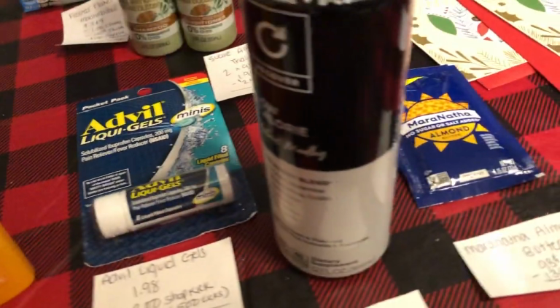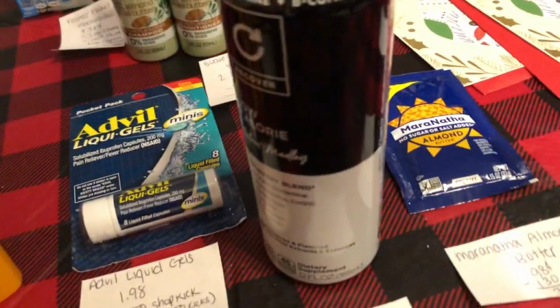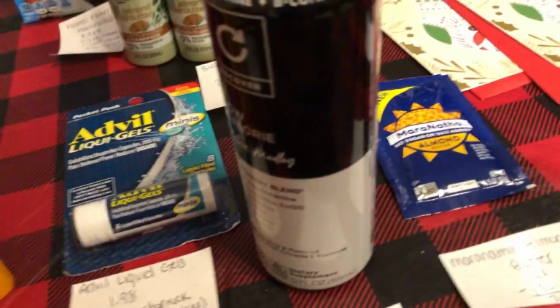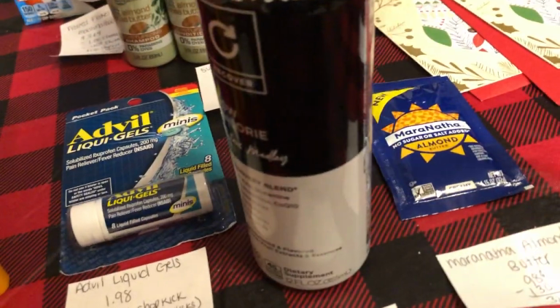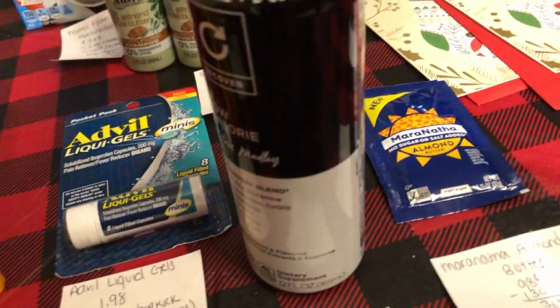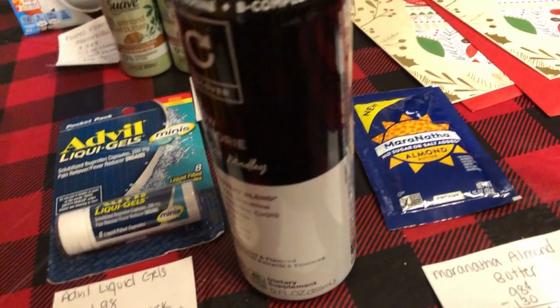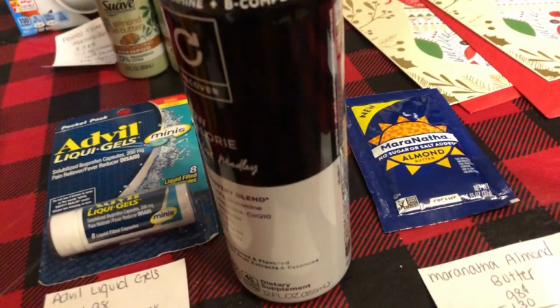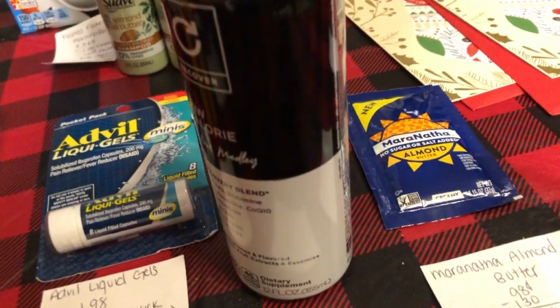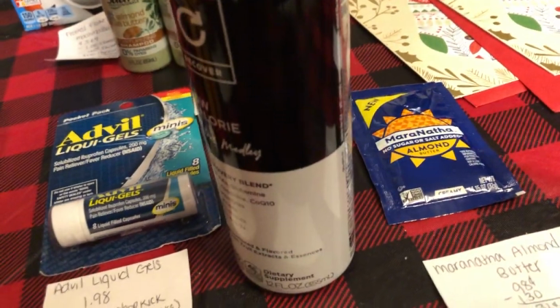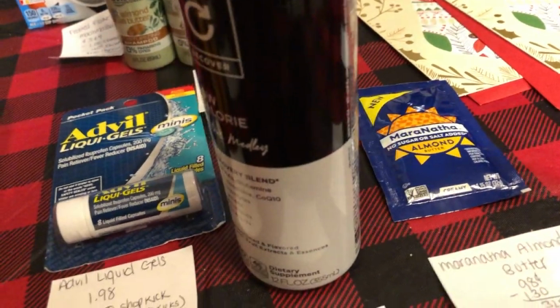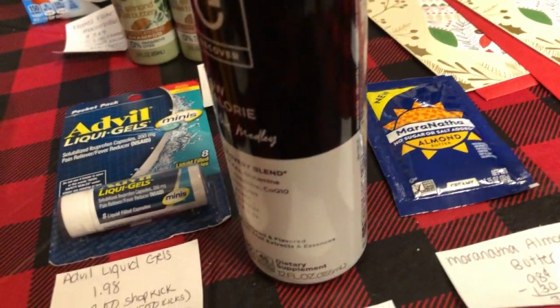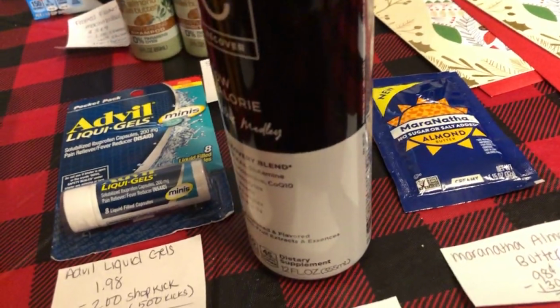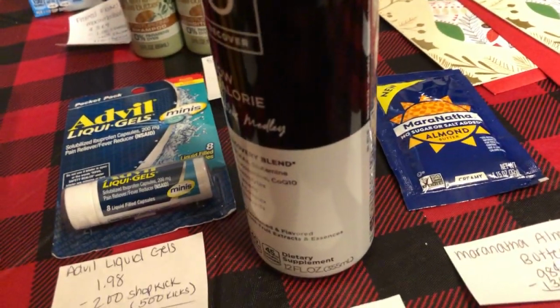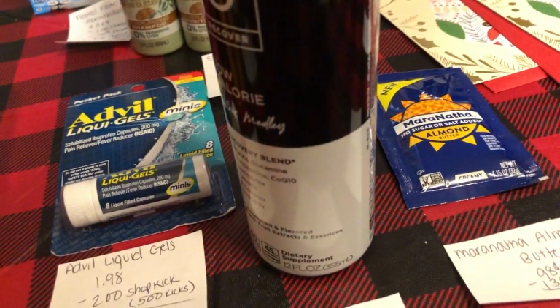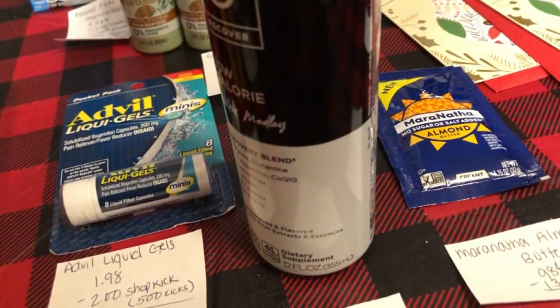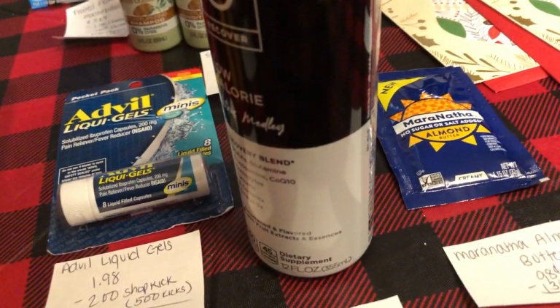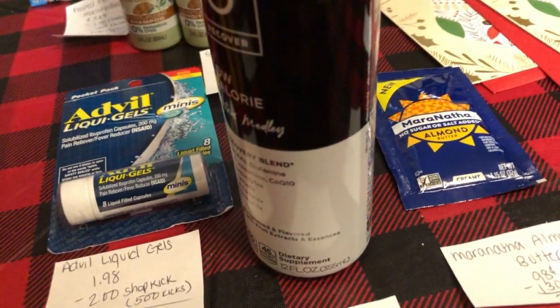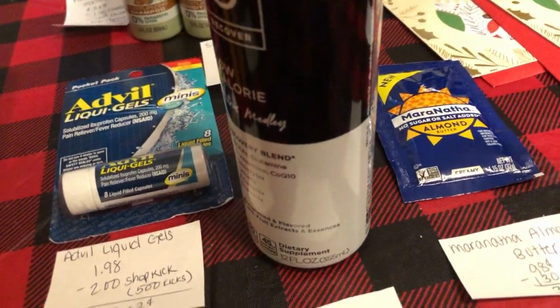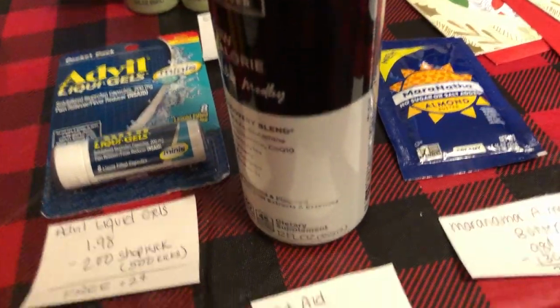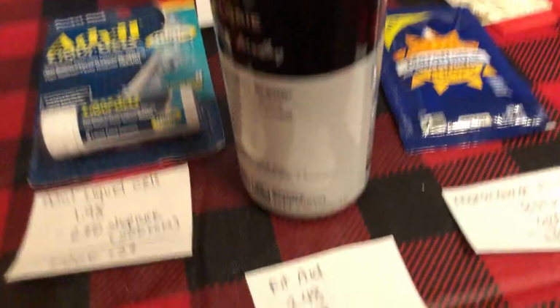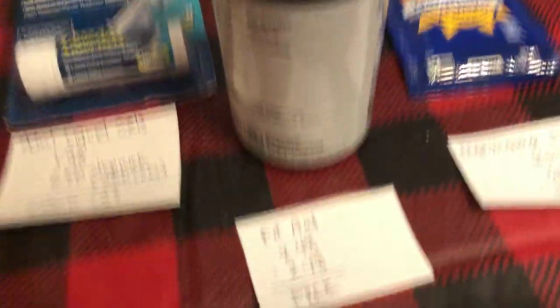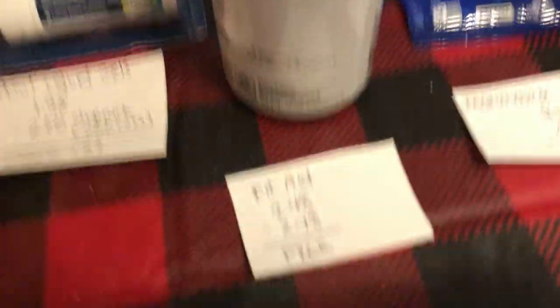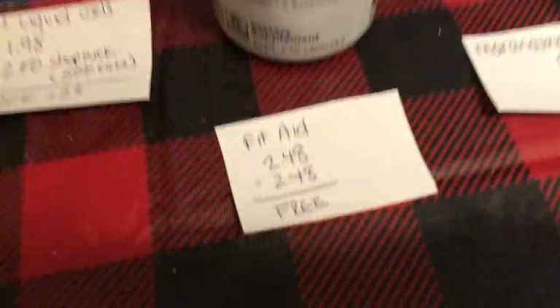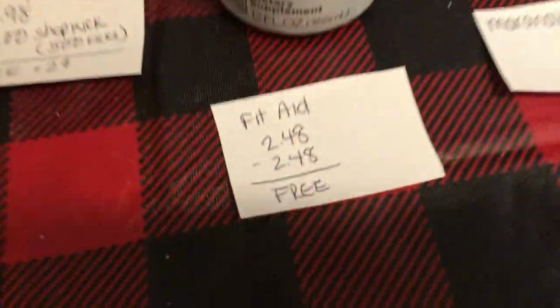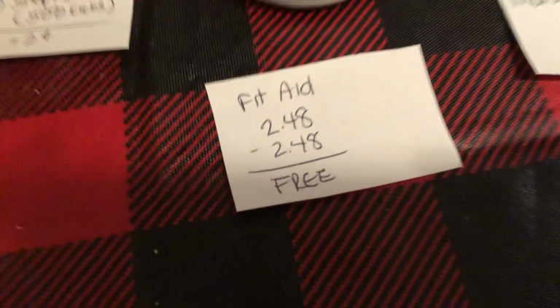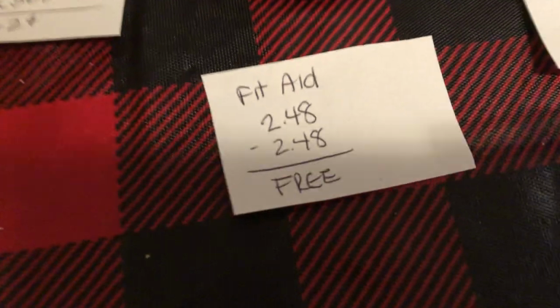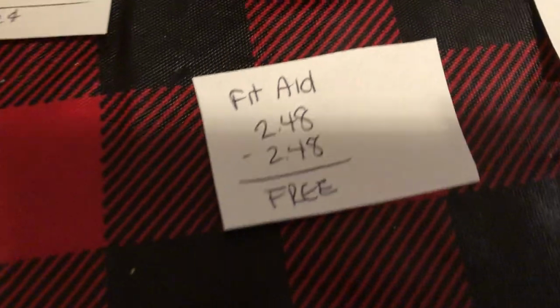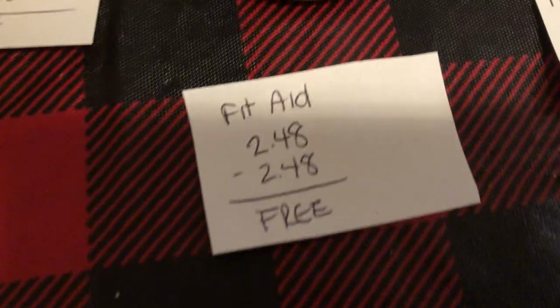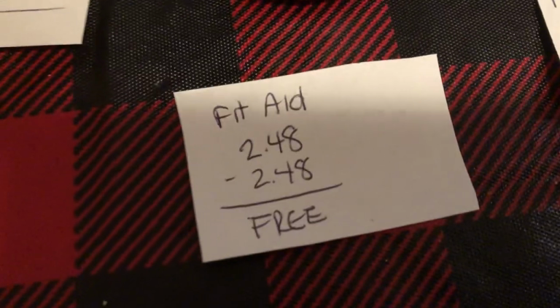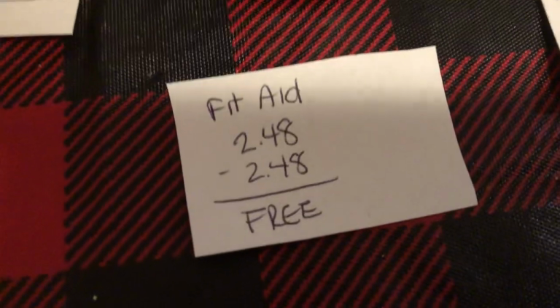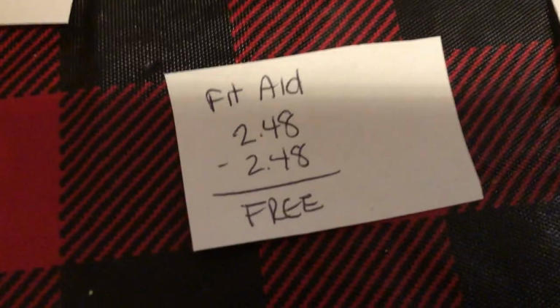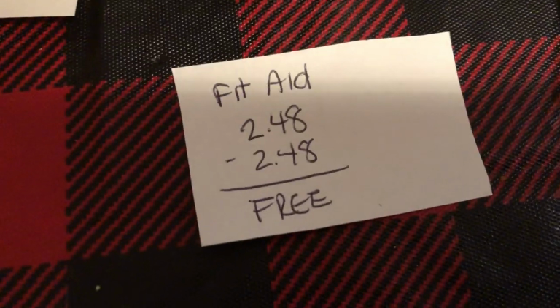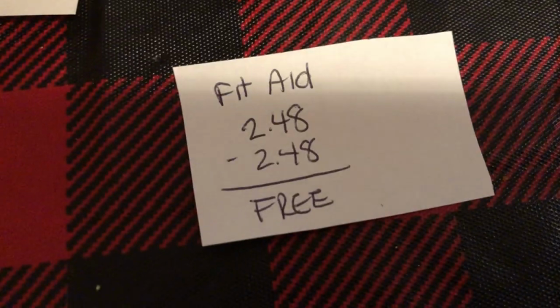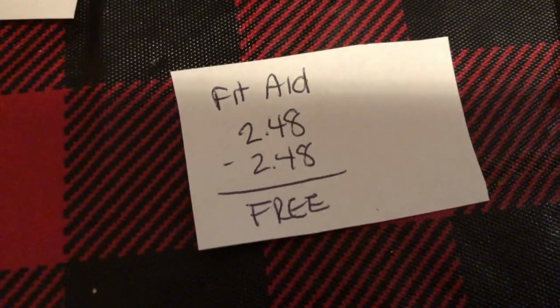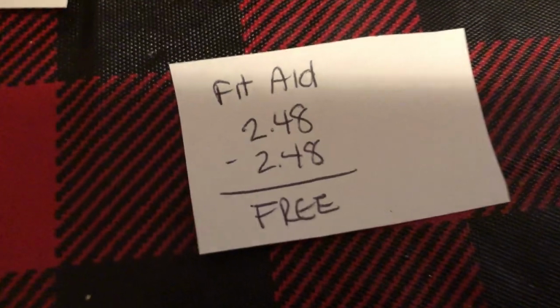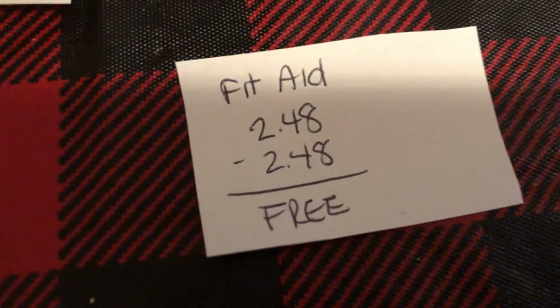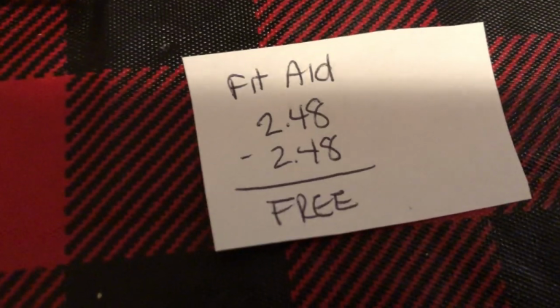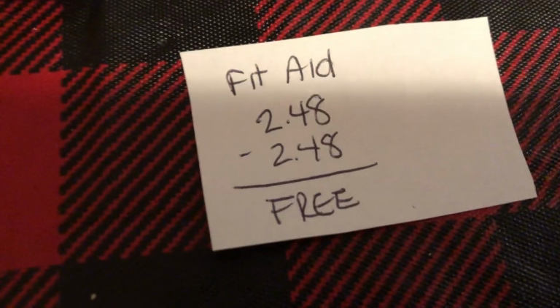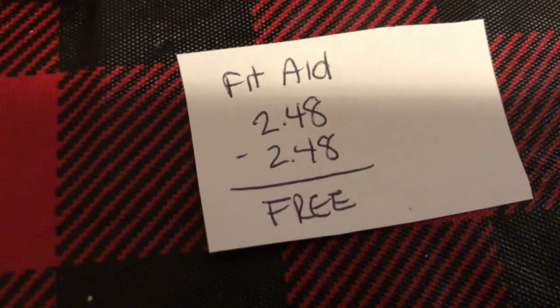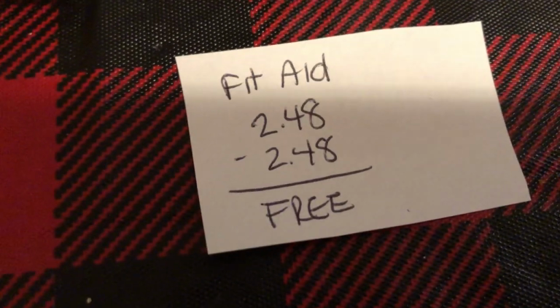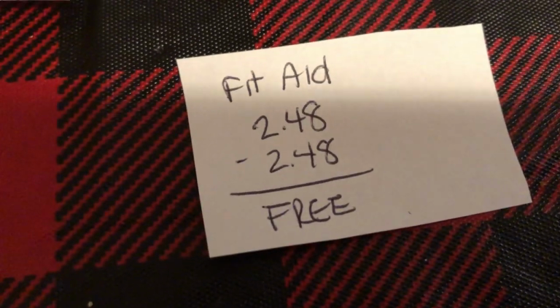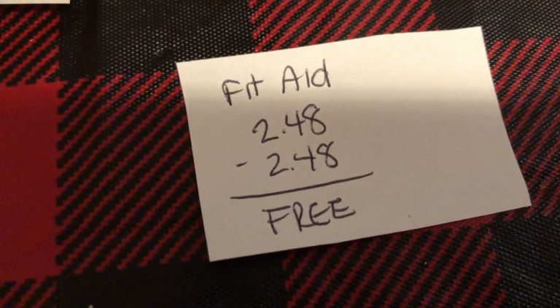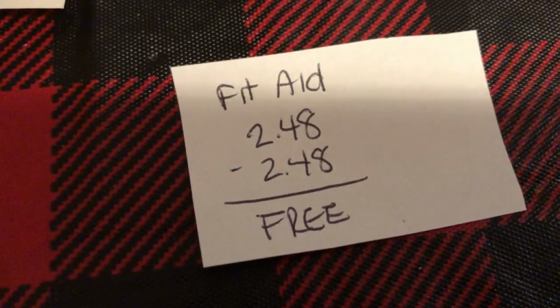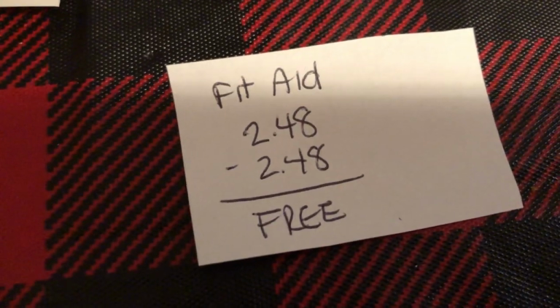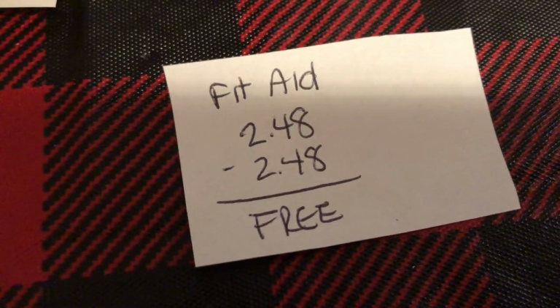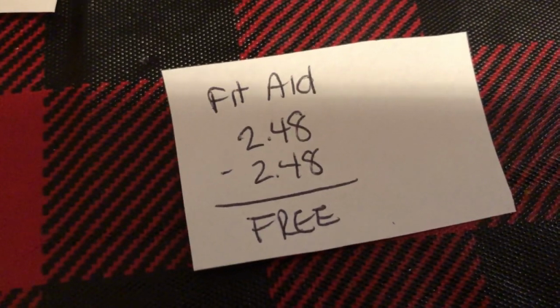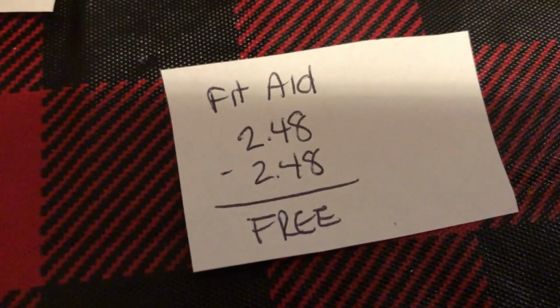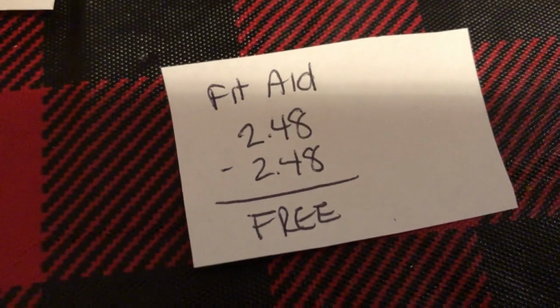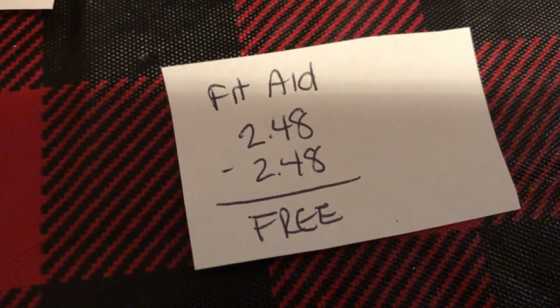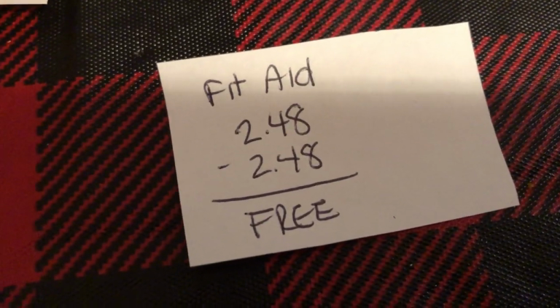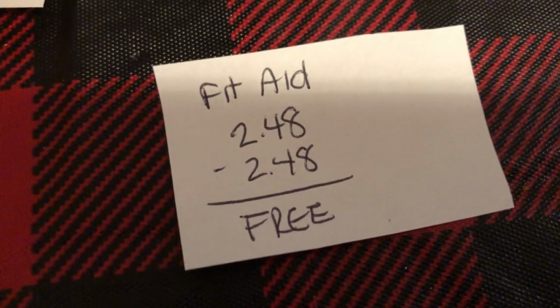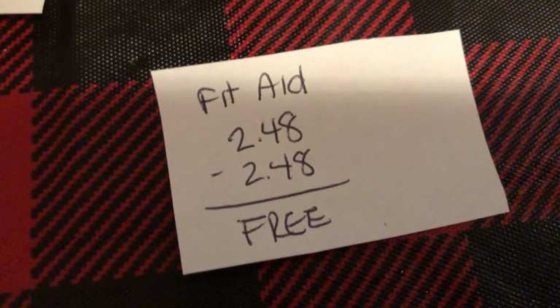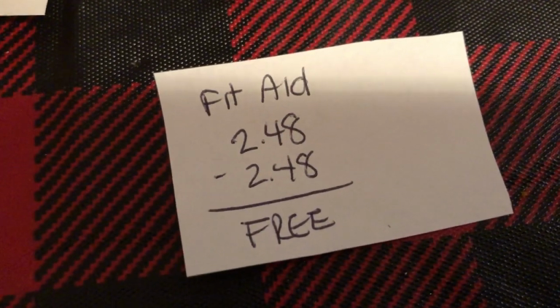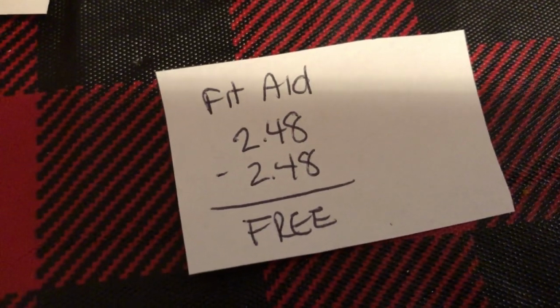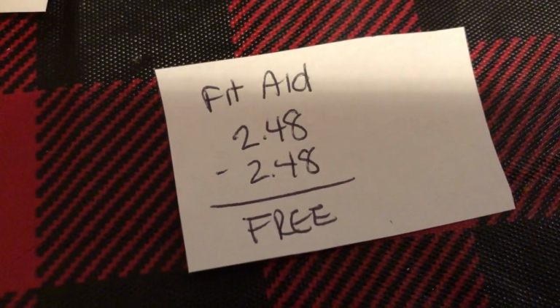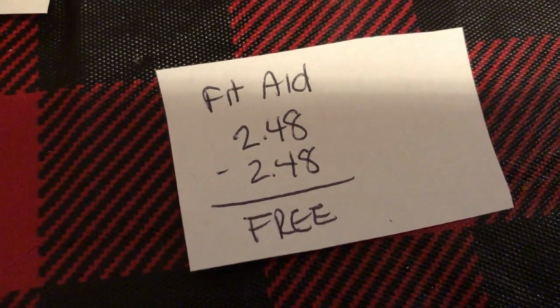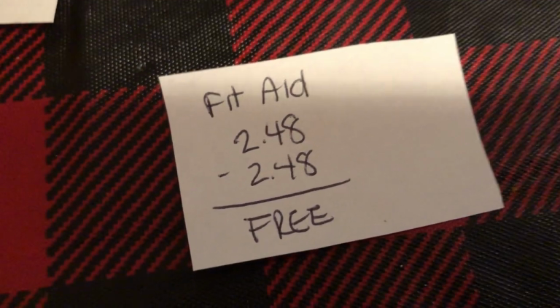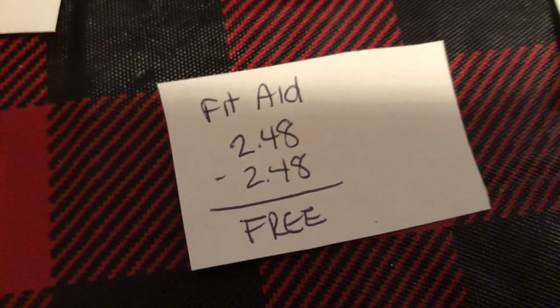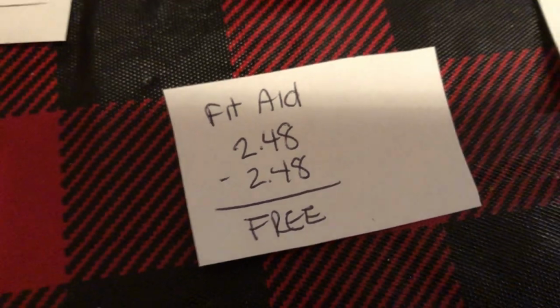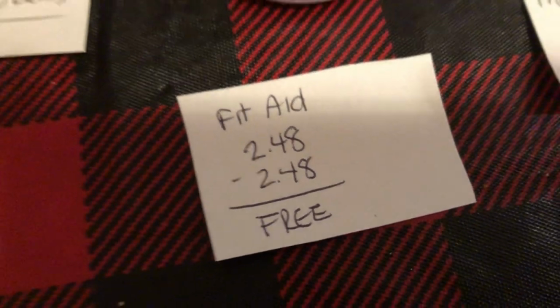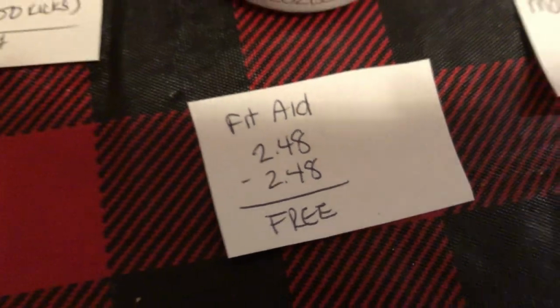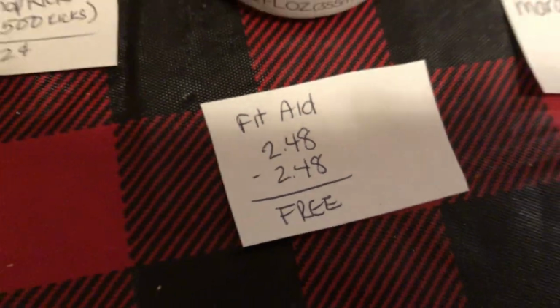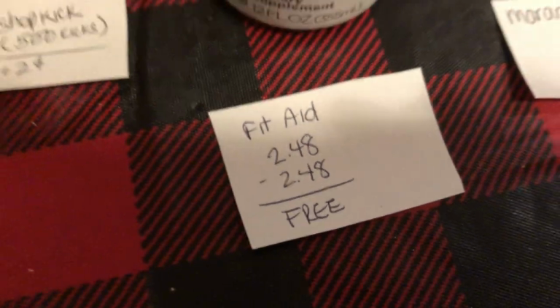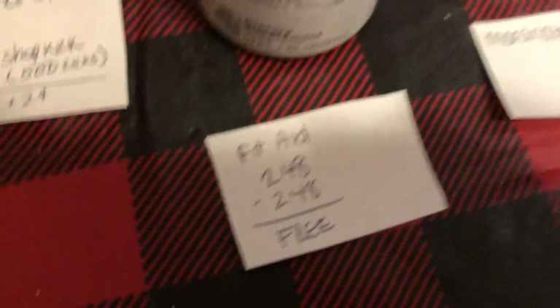There's an easy freebie on the Fit Aid drink. It is $2.48. Ibotta is giving $2.48 back, making it completely free.